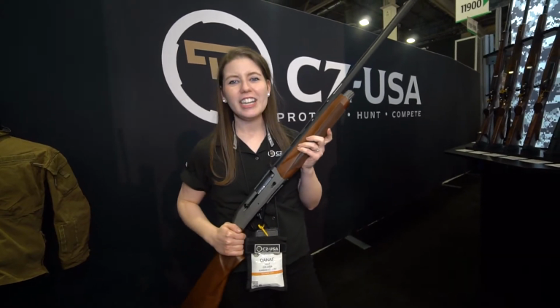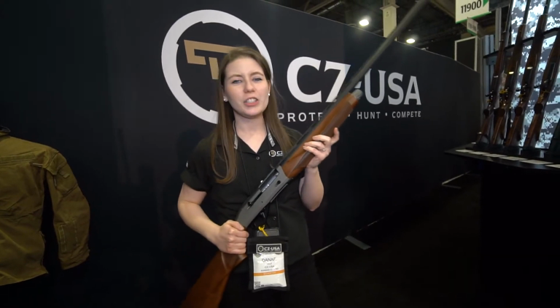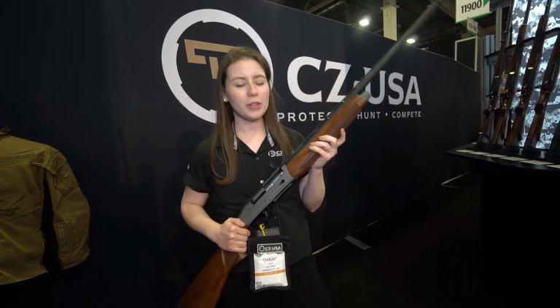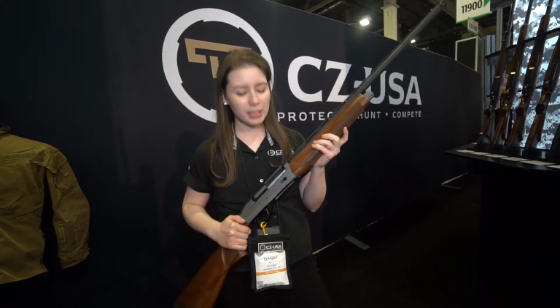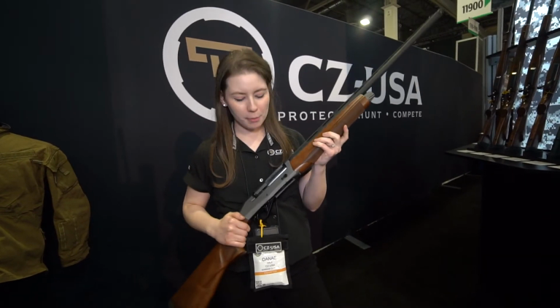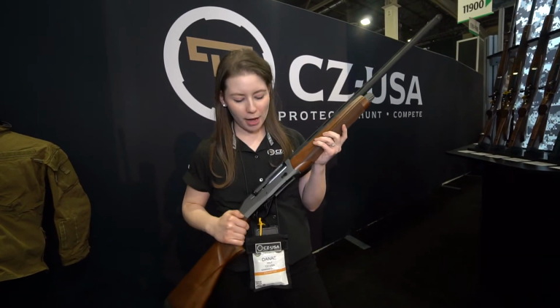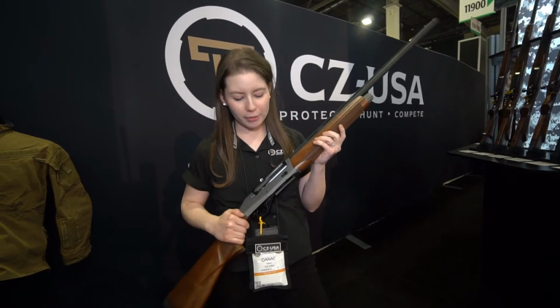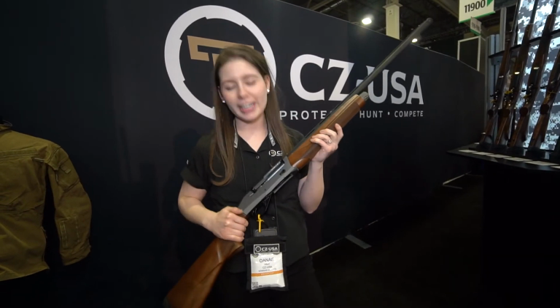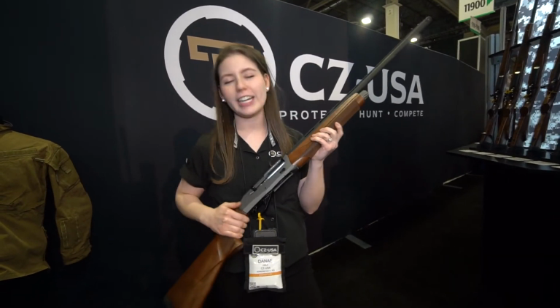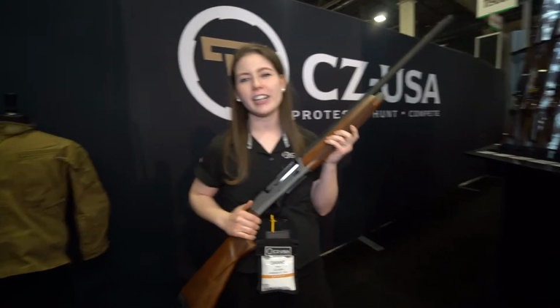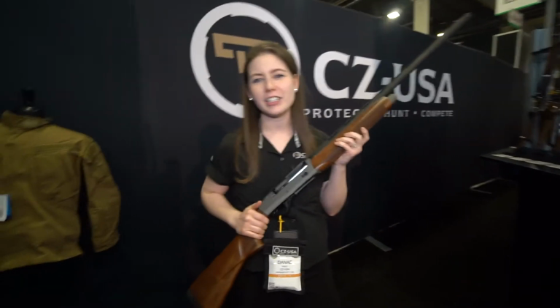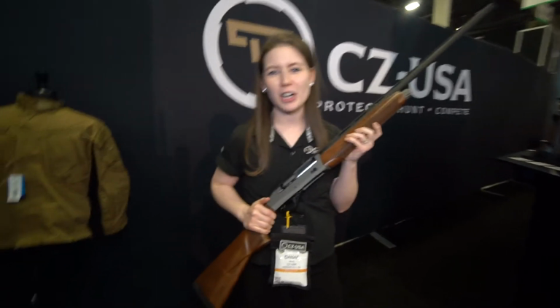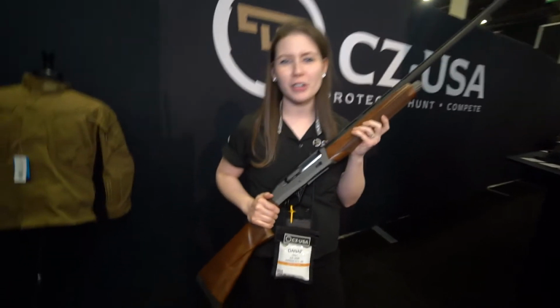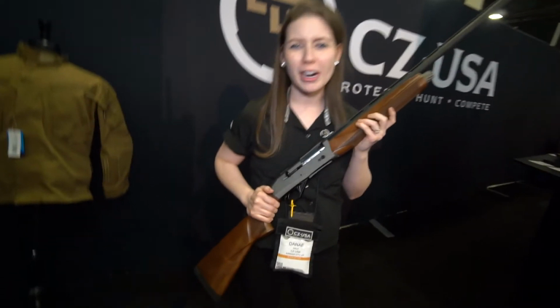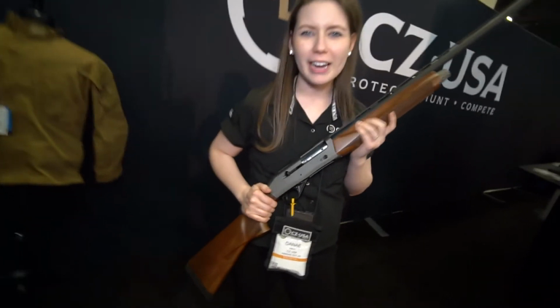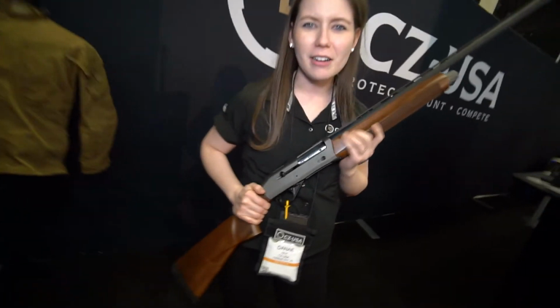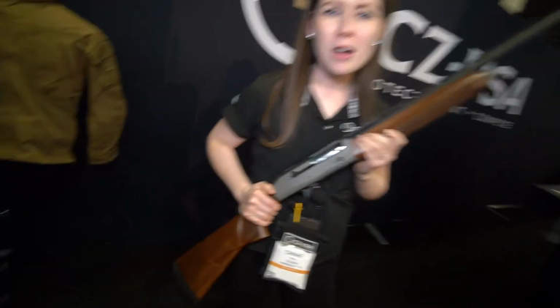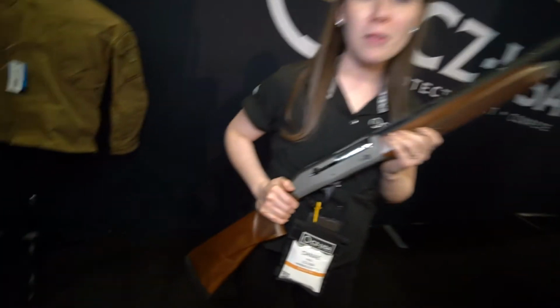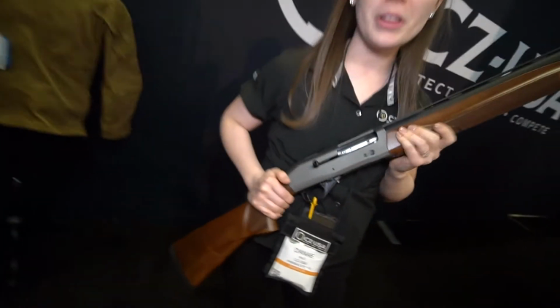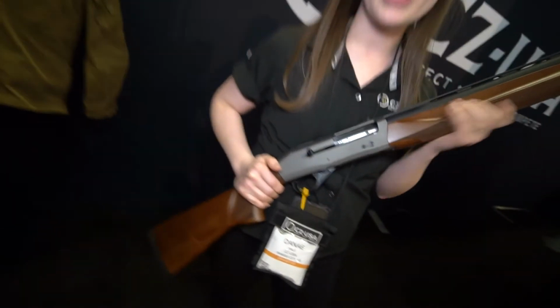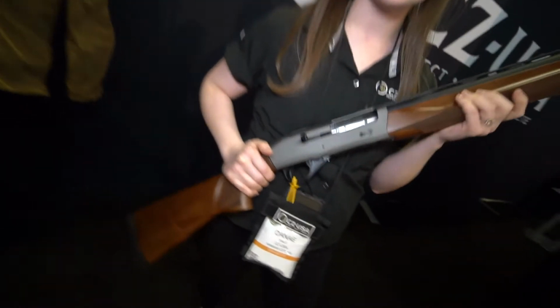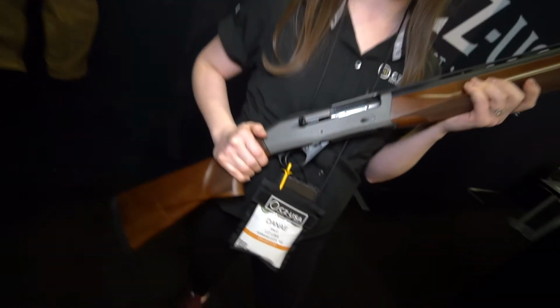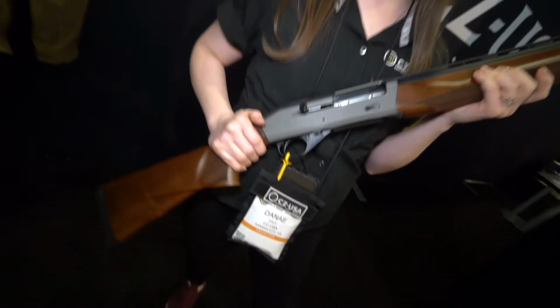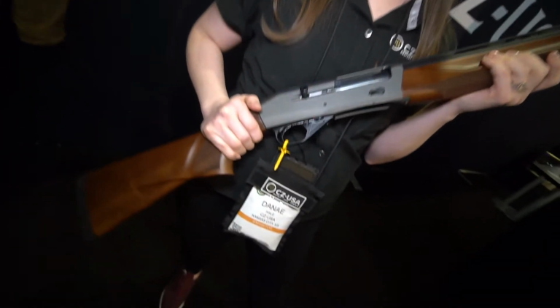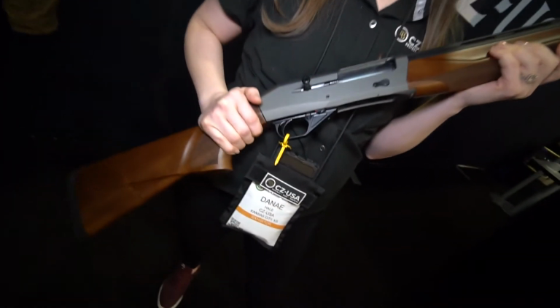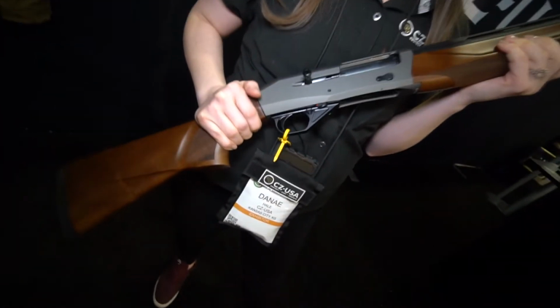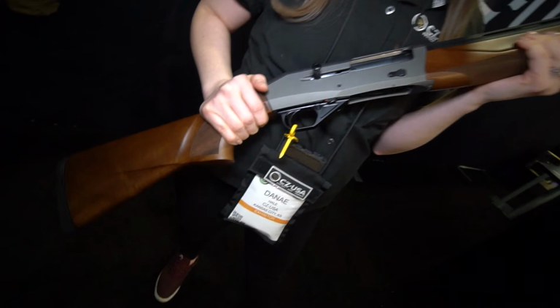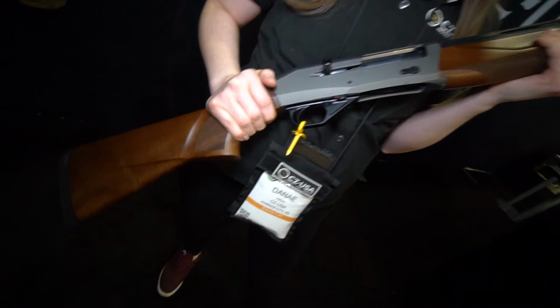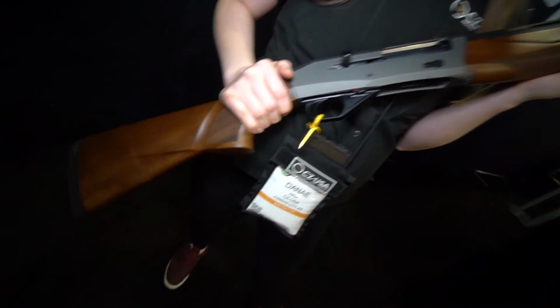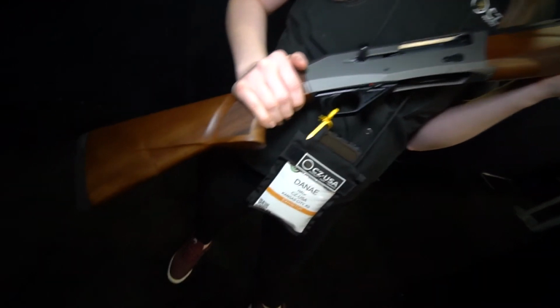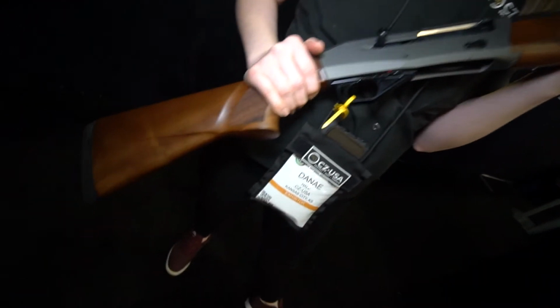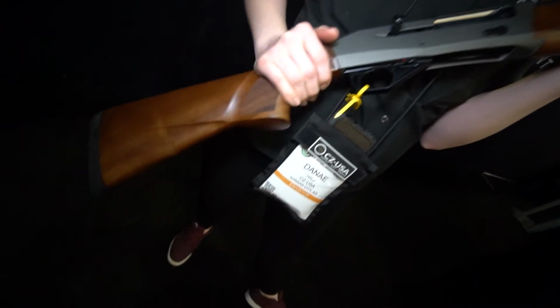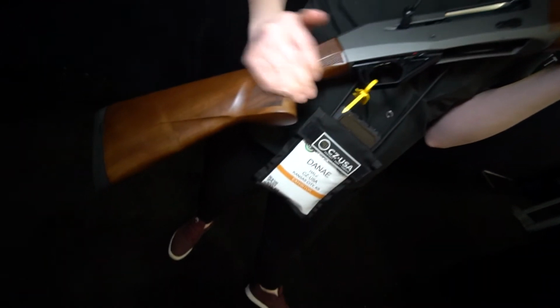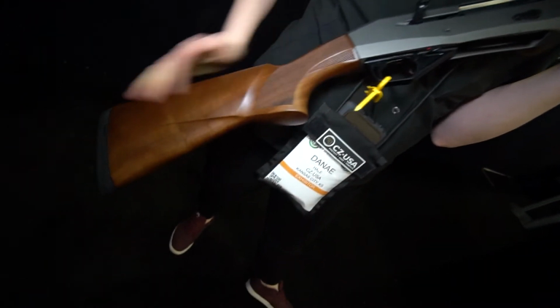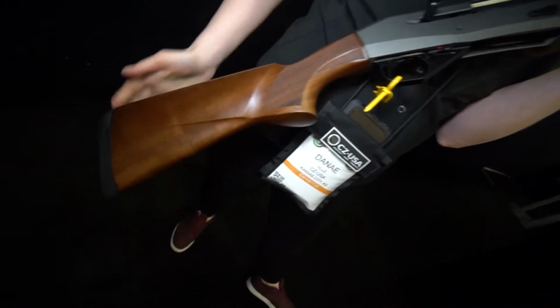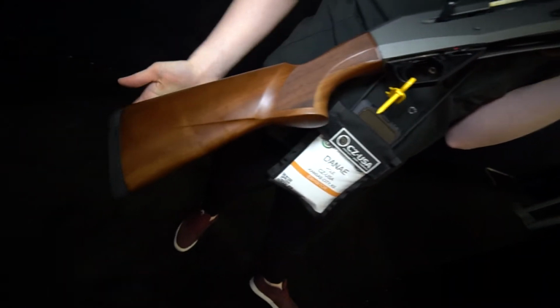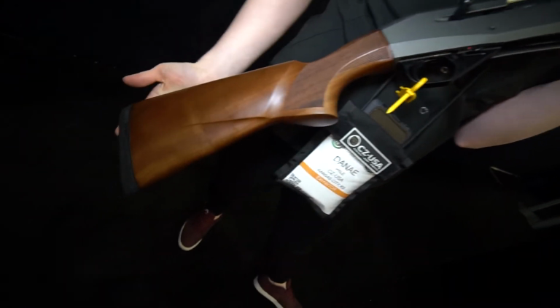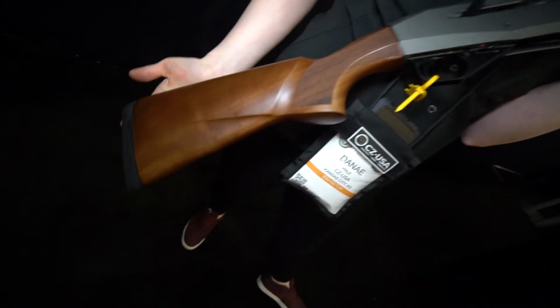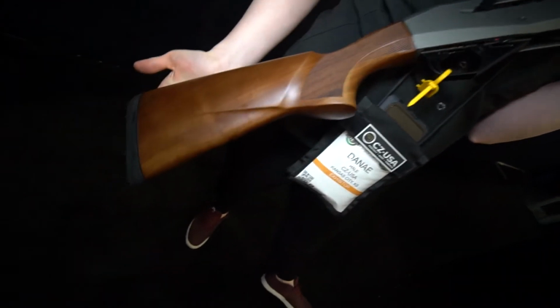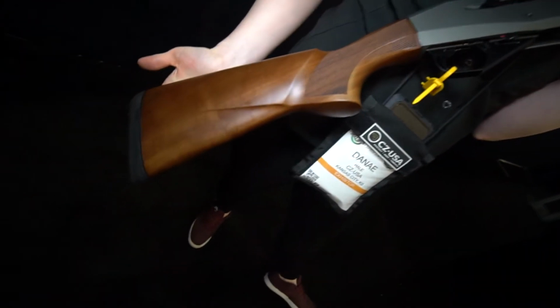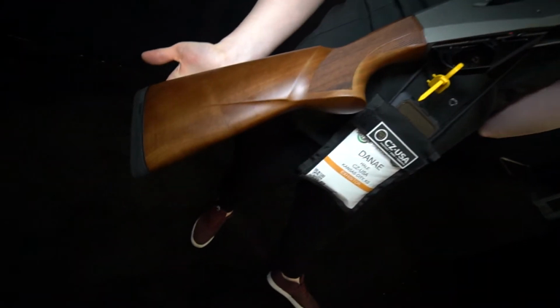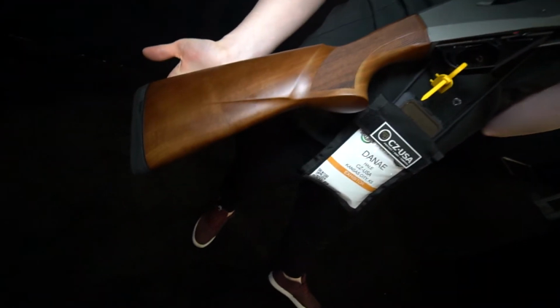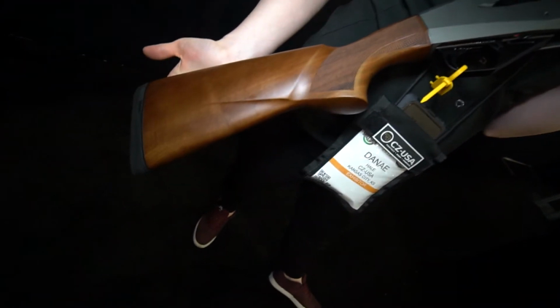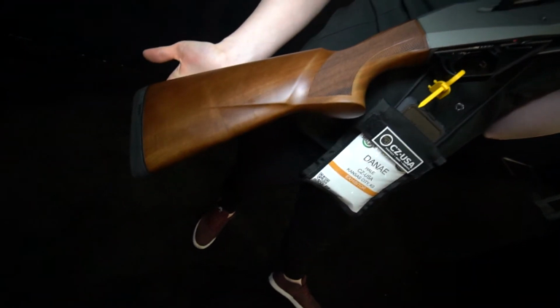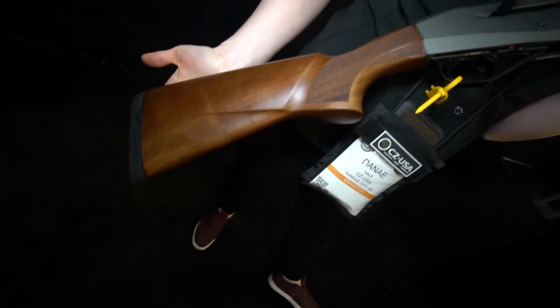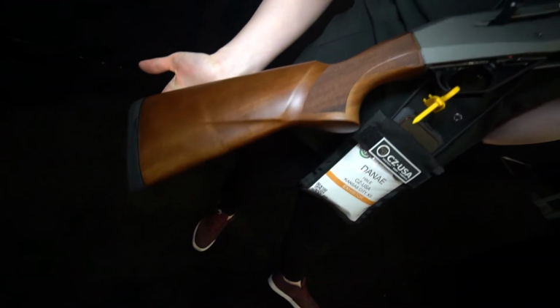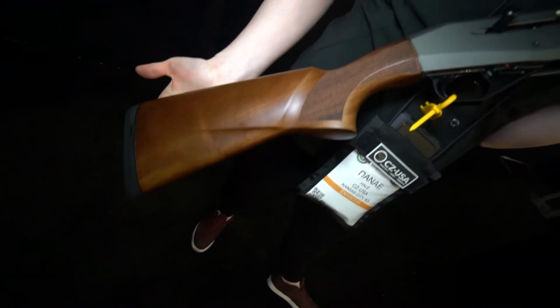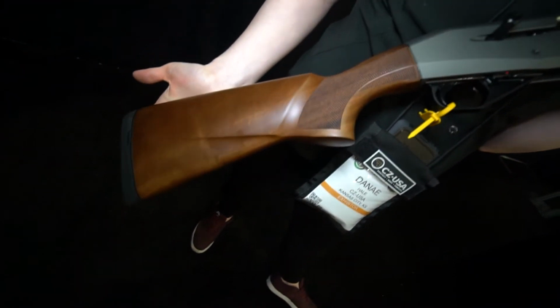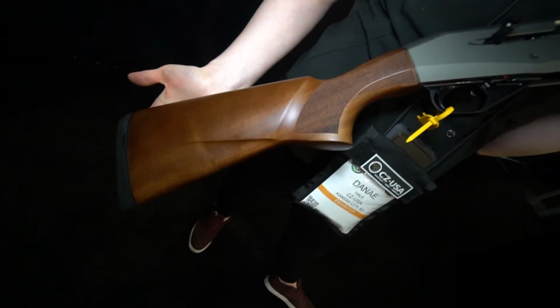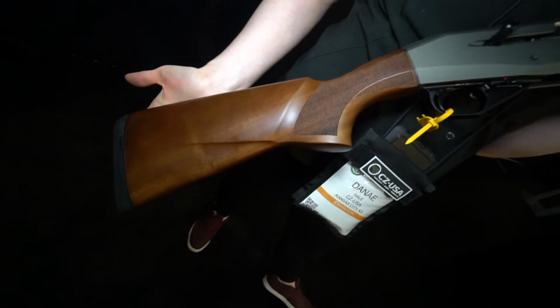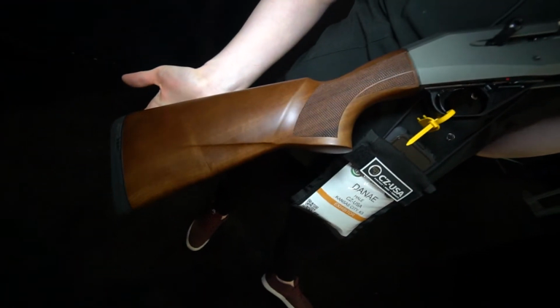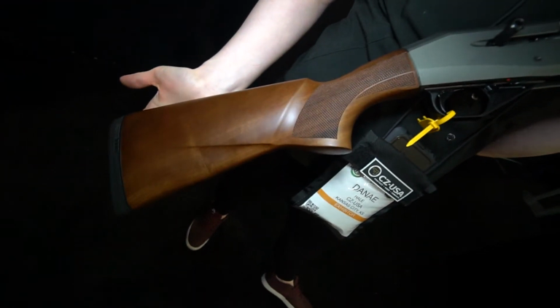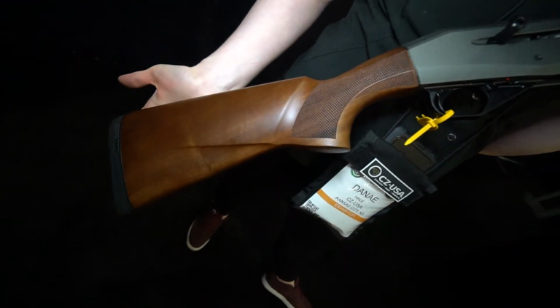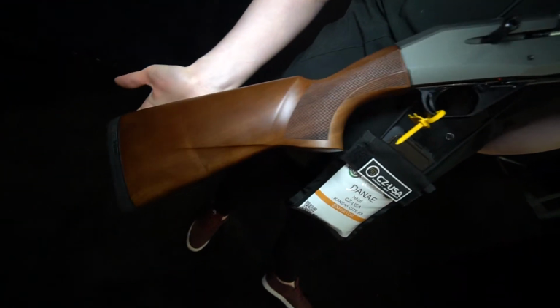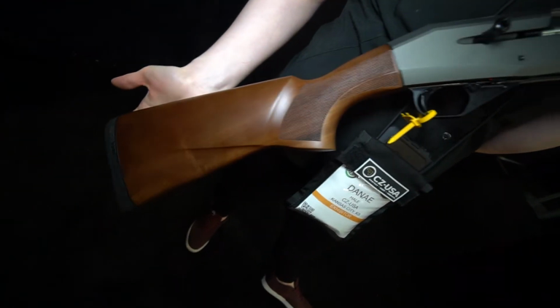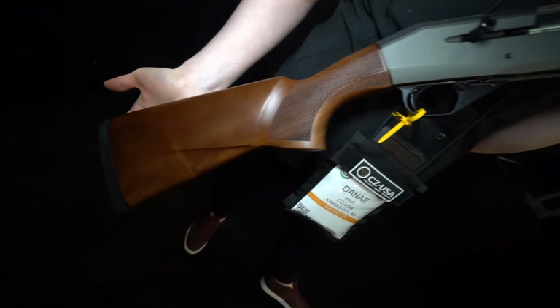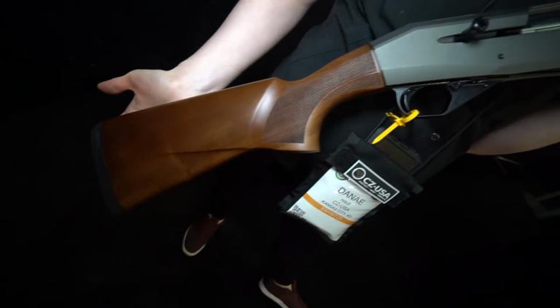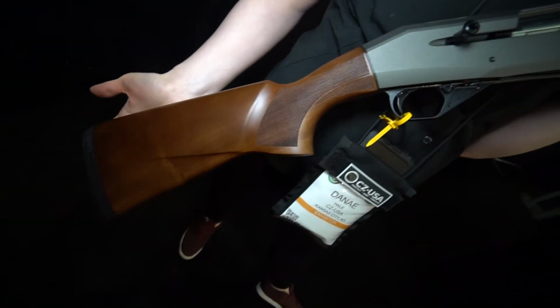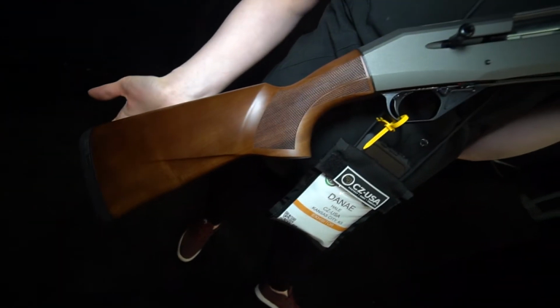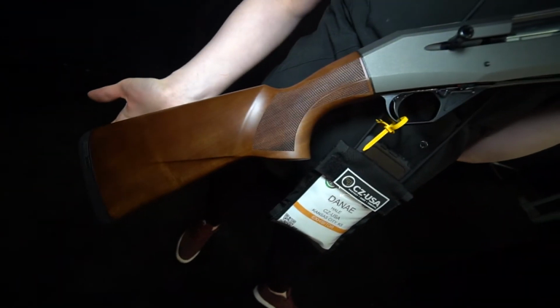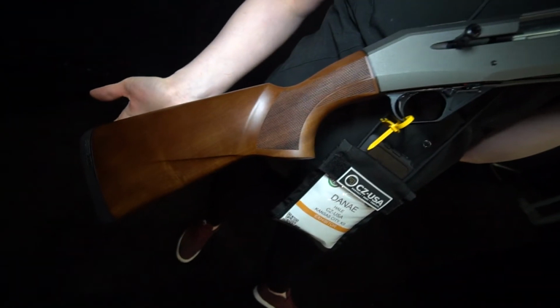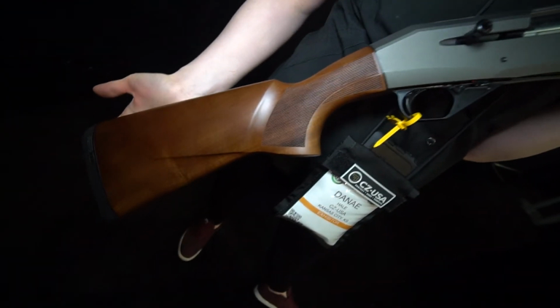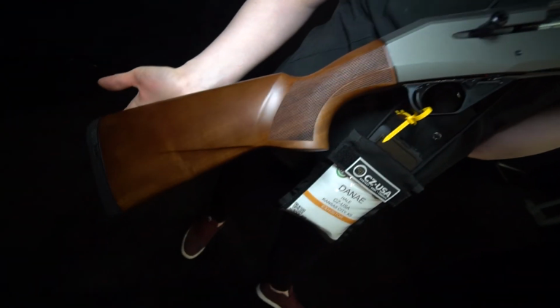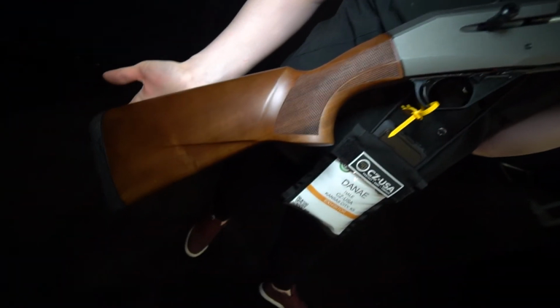This model right here is our grape with our Turkish walnut stock. We're really excited to have this model — it's a great looking gun.